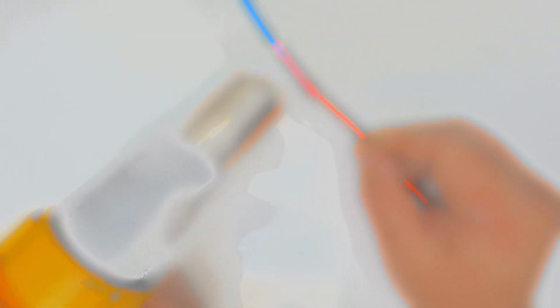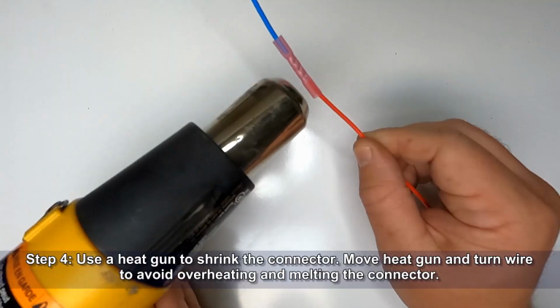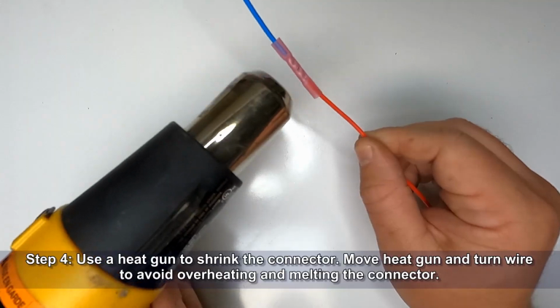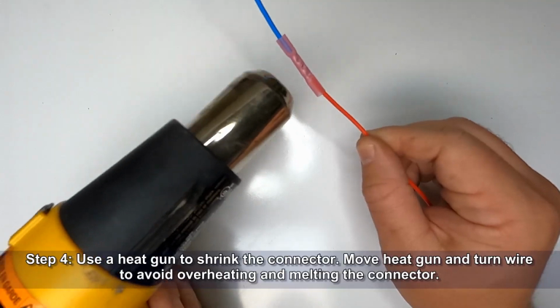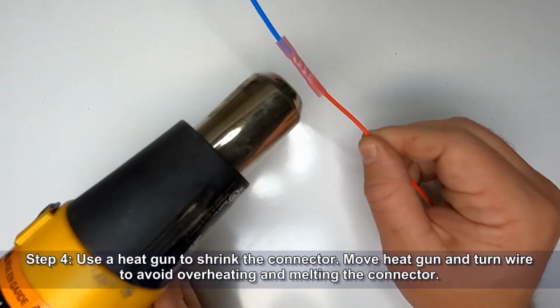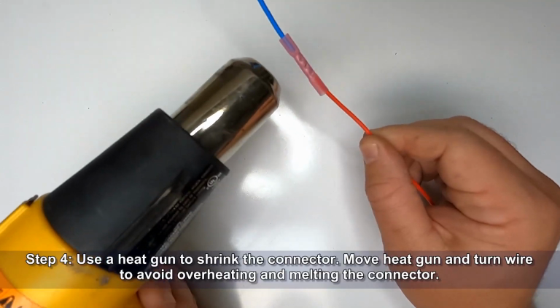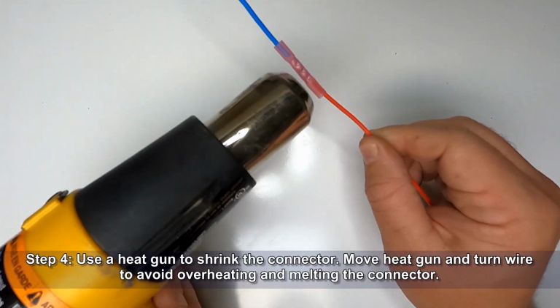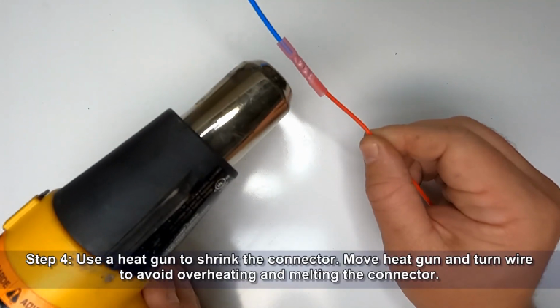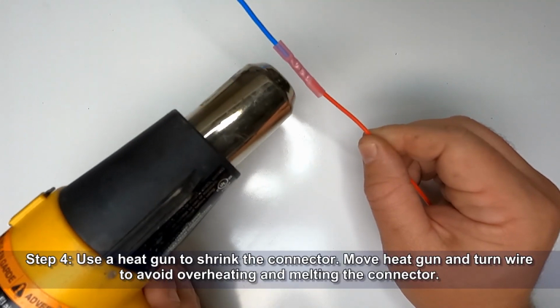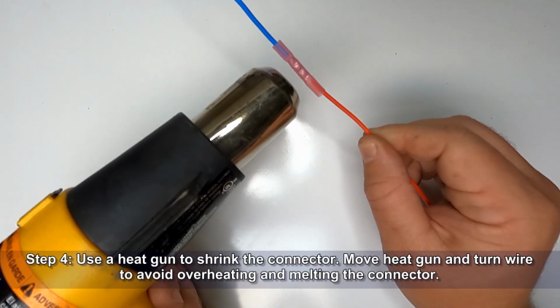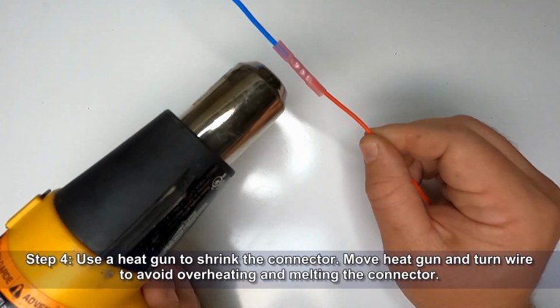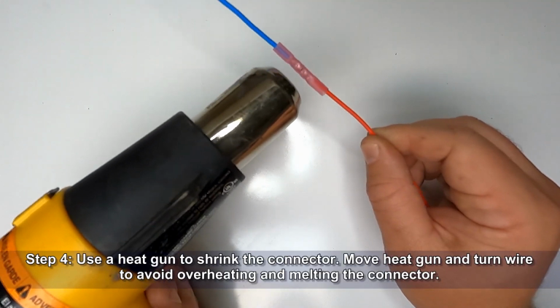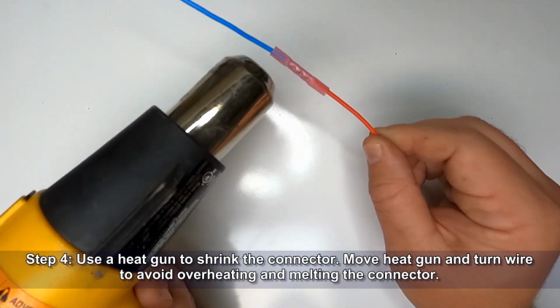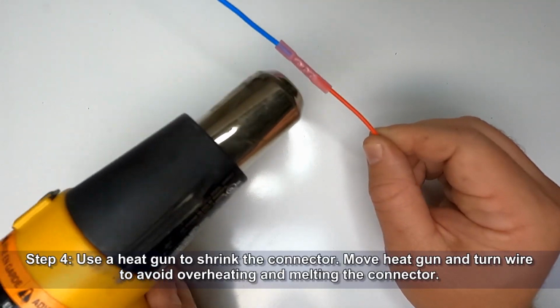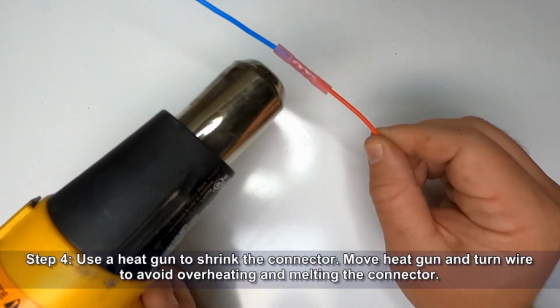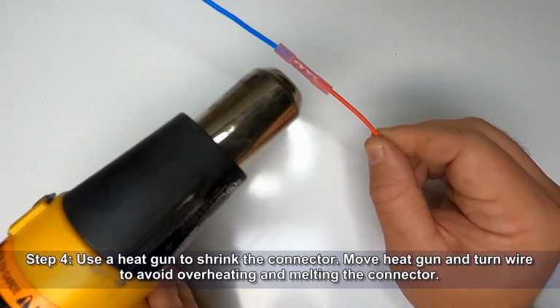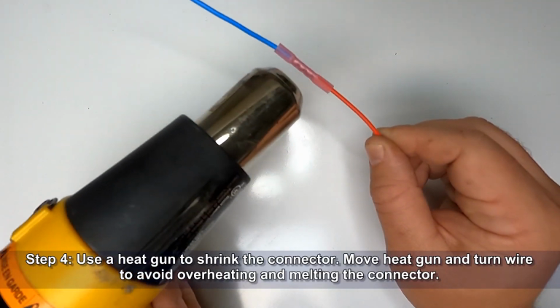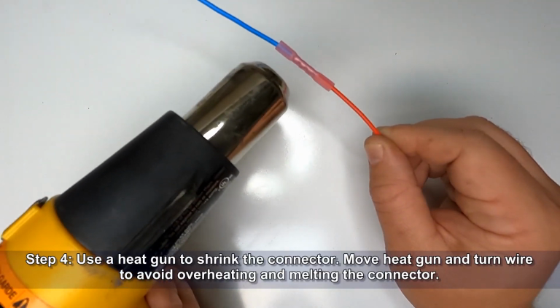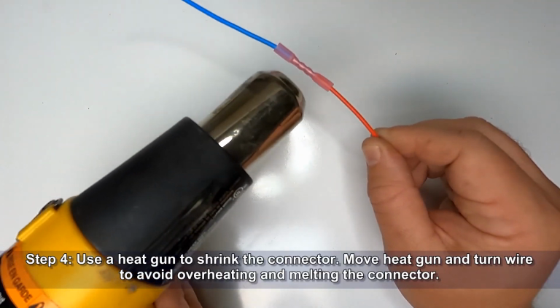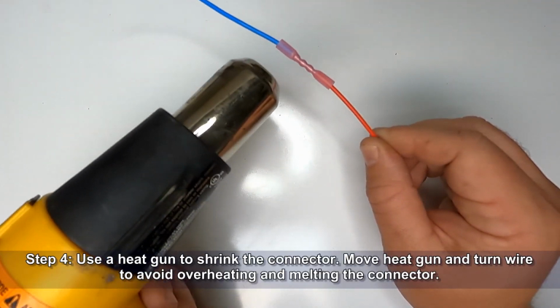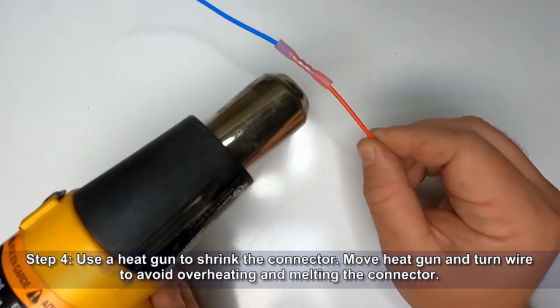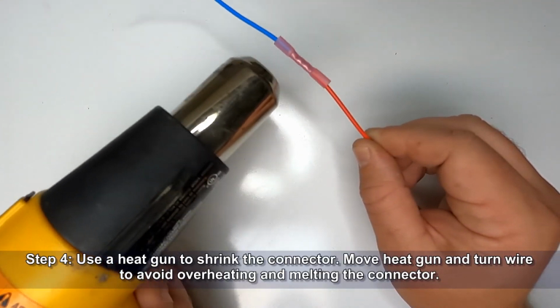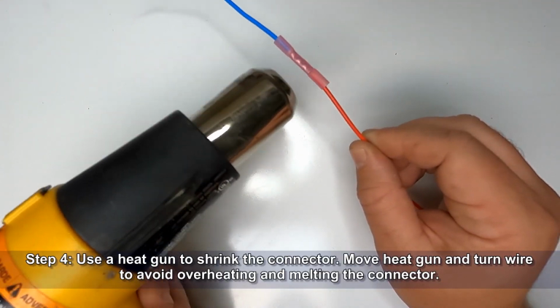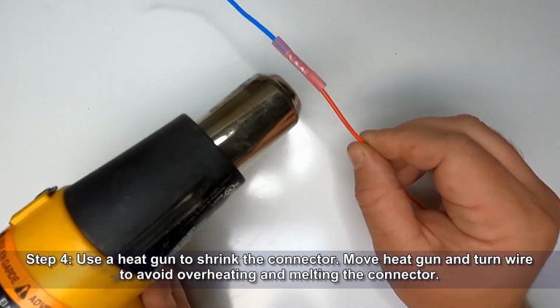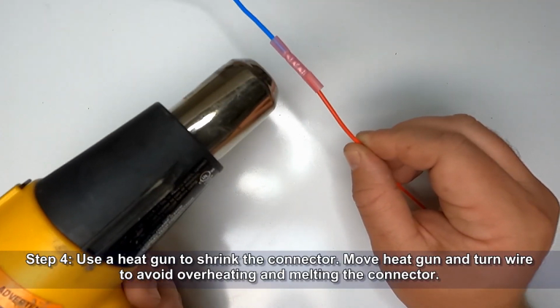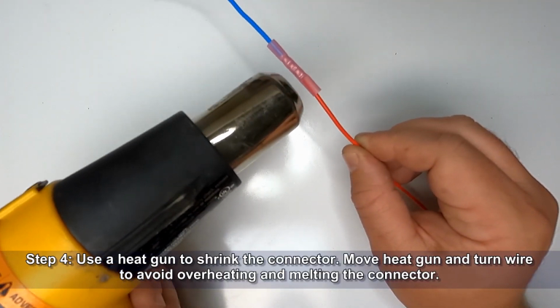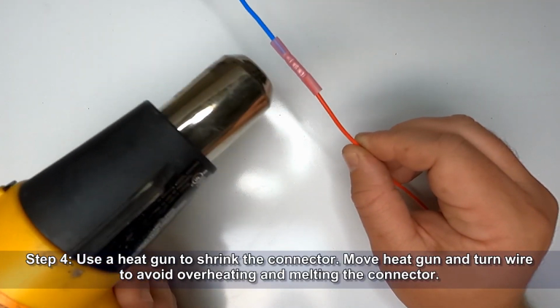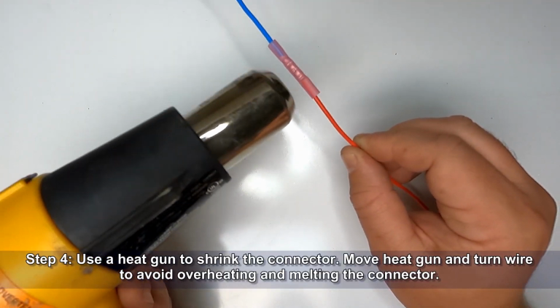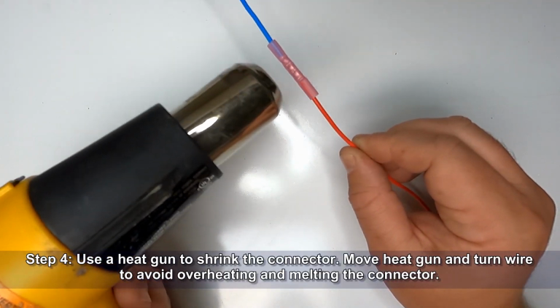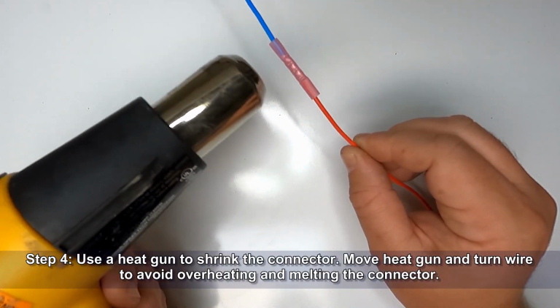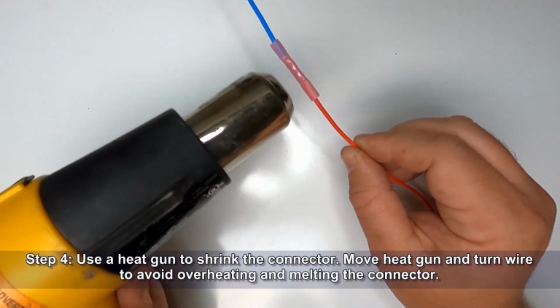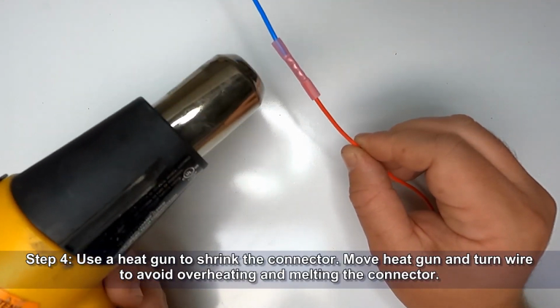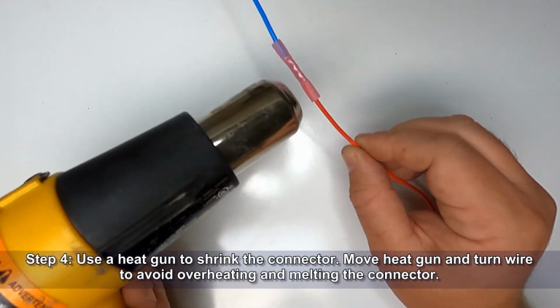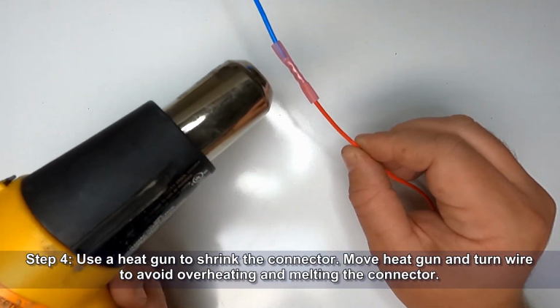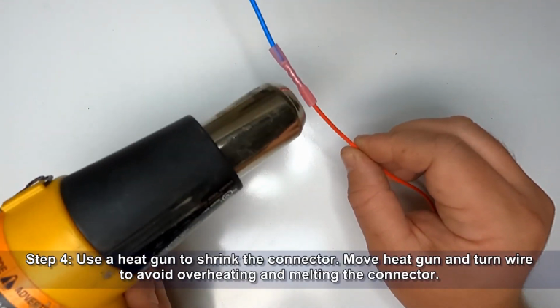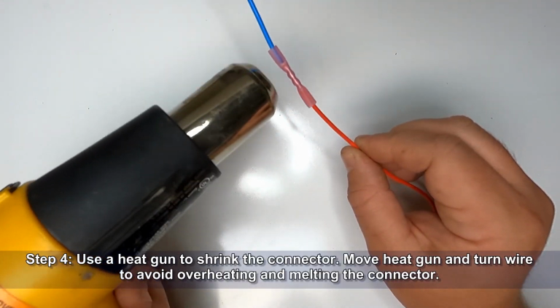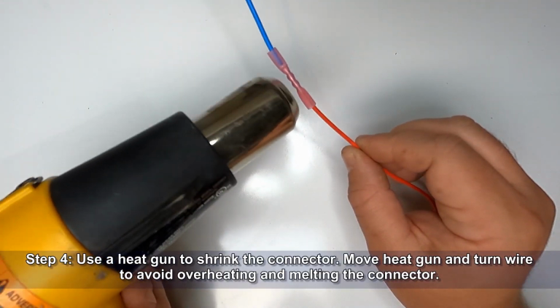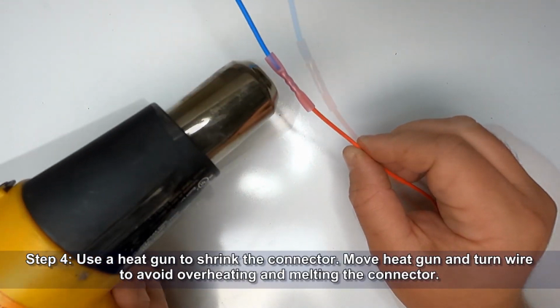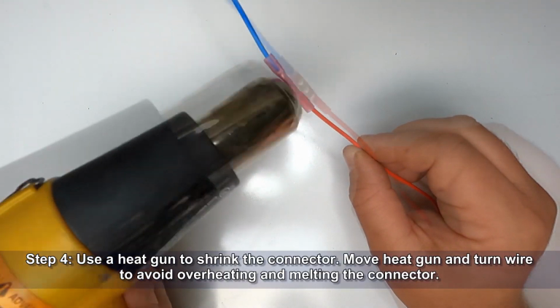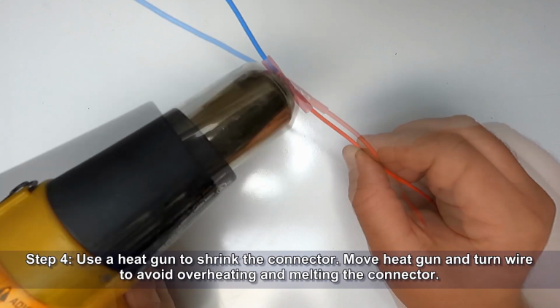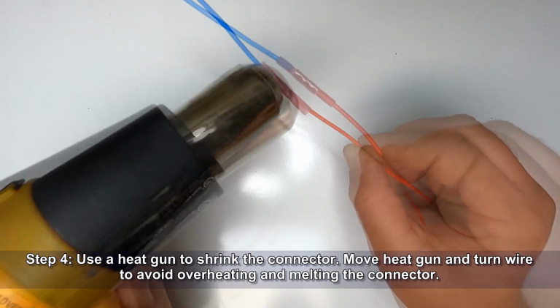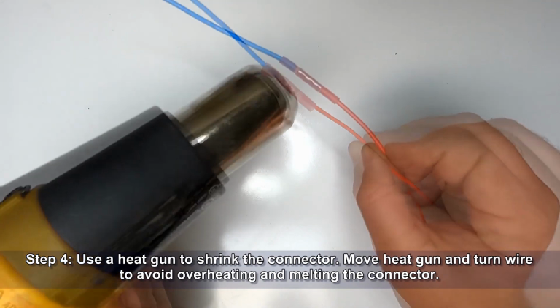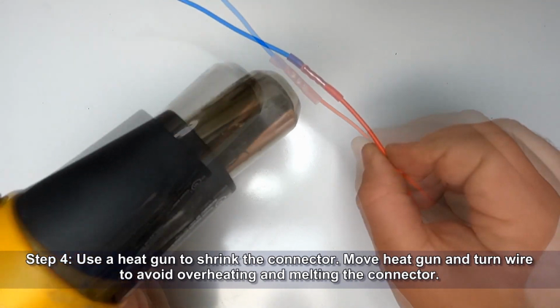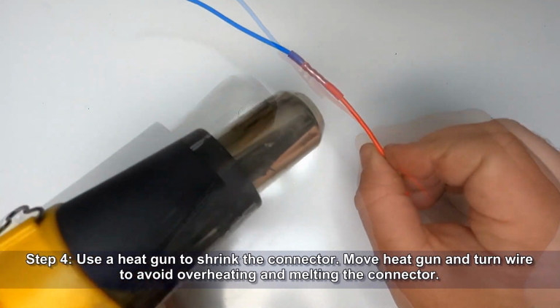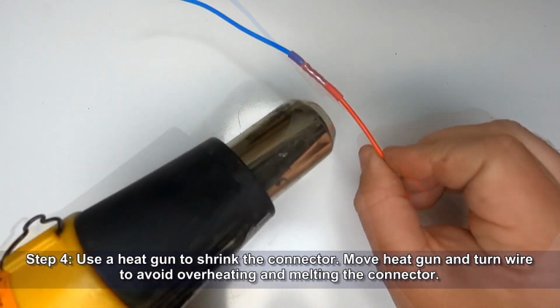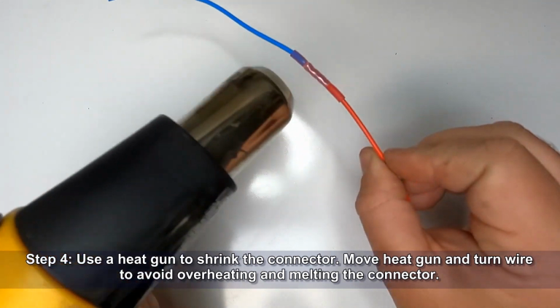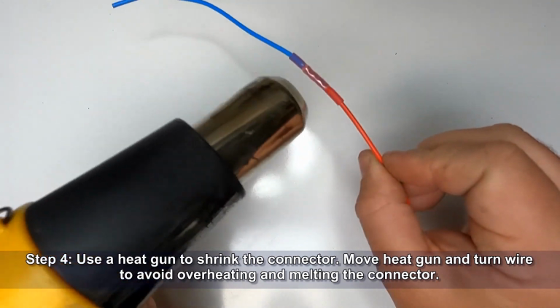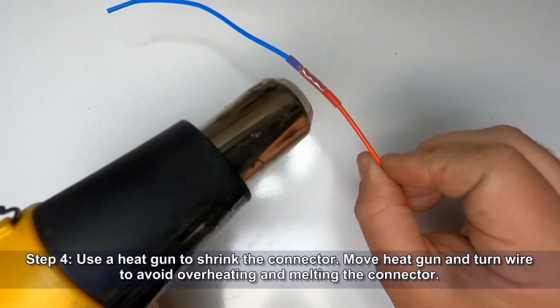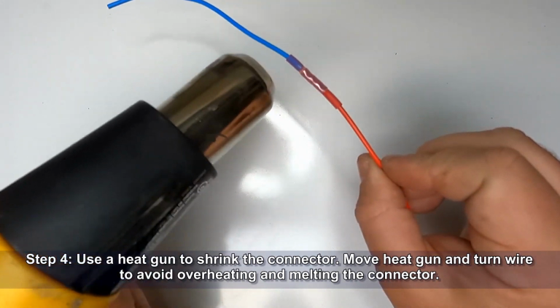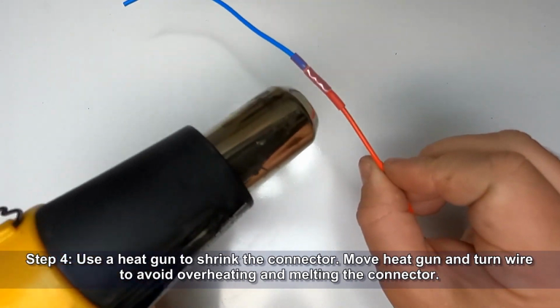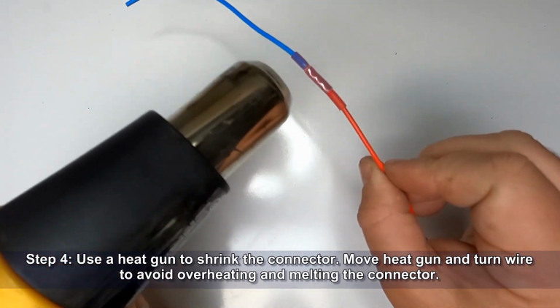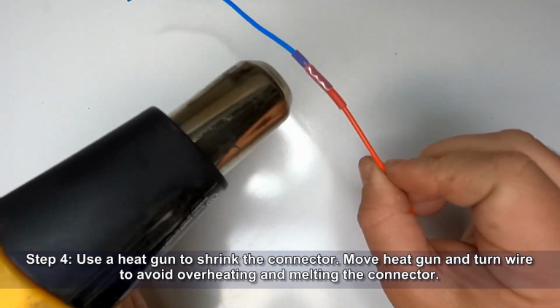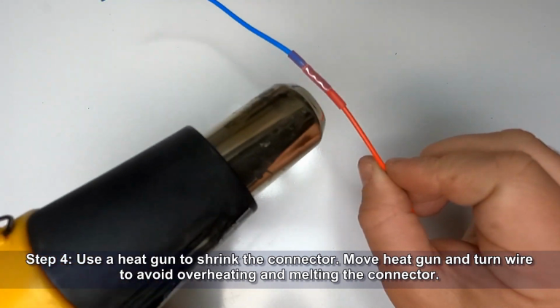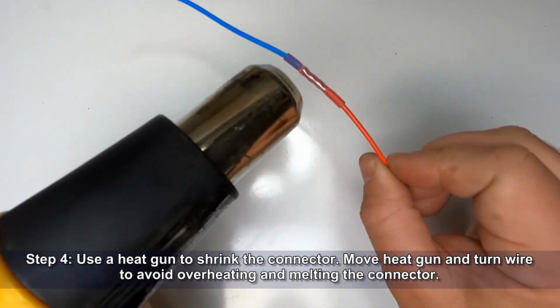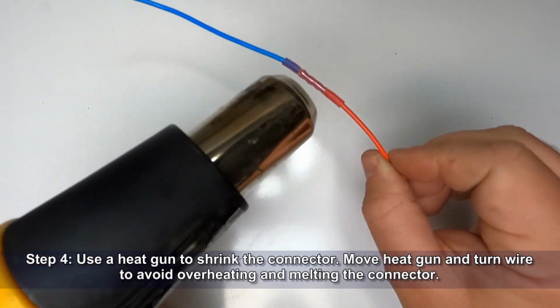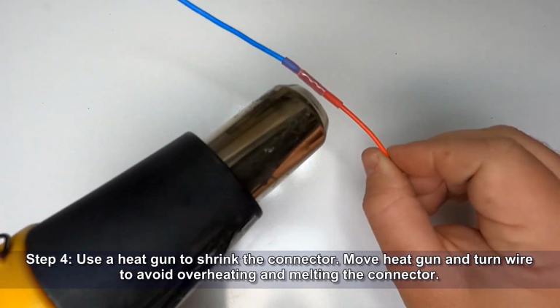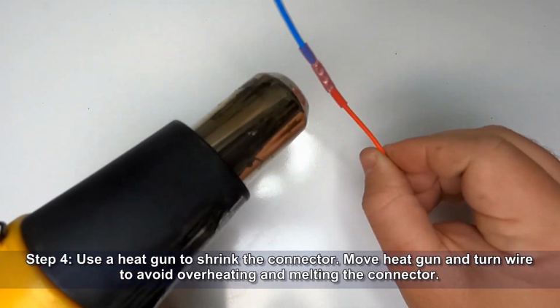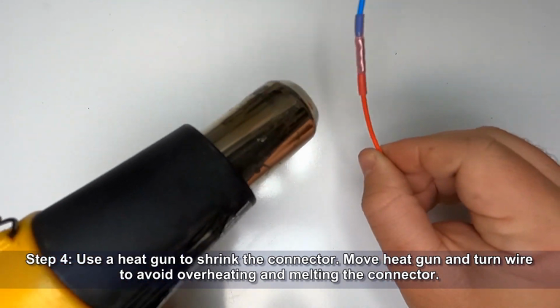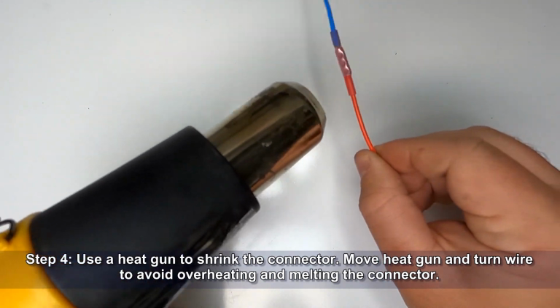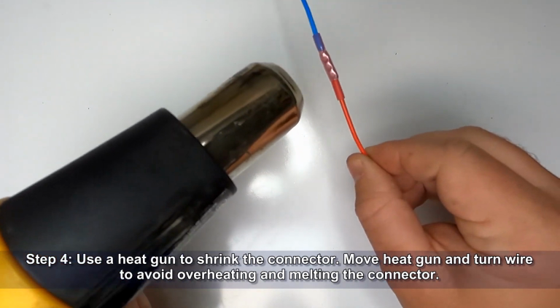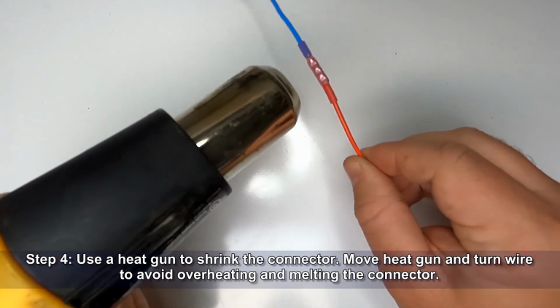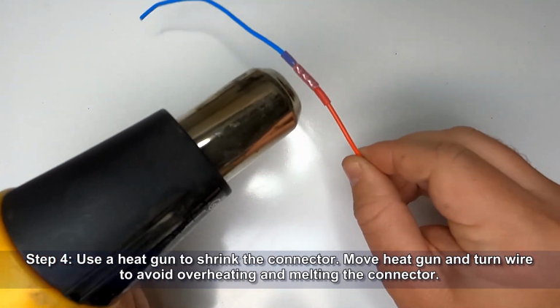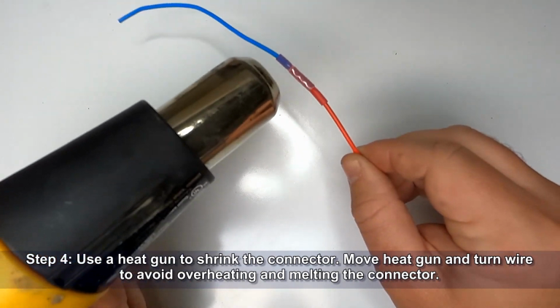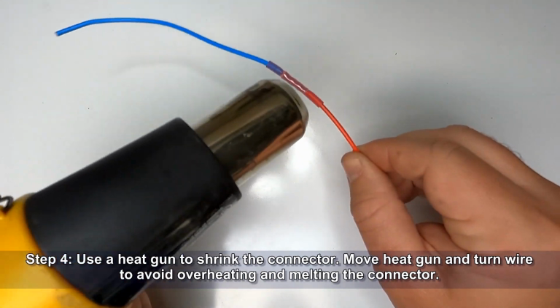Use a heat gun to shrink the connector. Move the heat gun and turn the wire to avoid overheating and melting the connector.